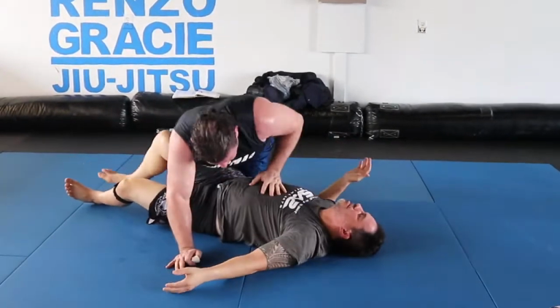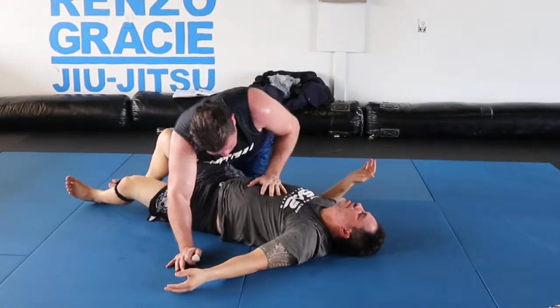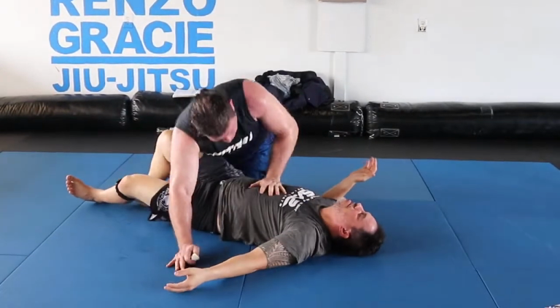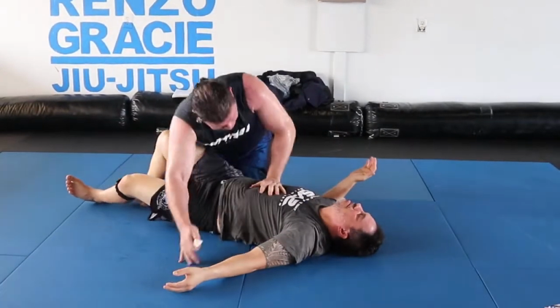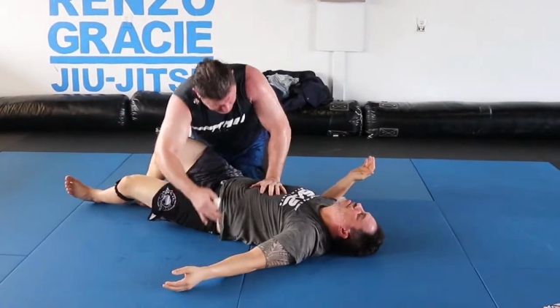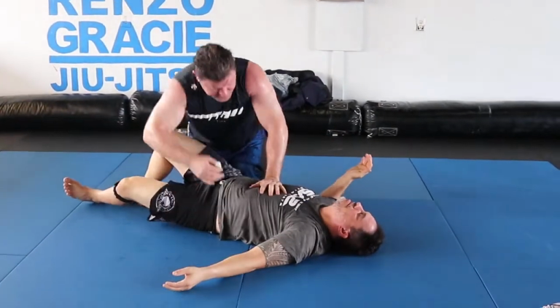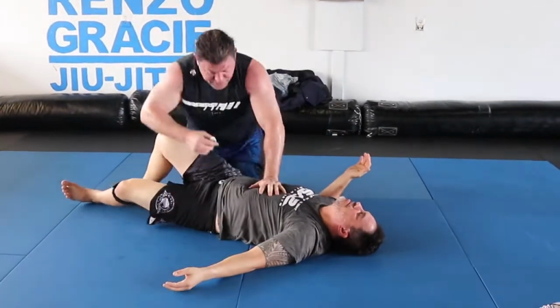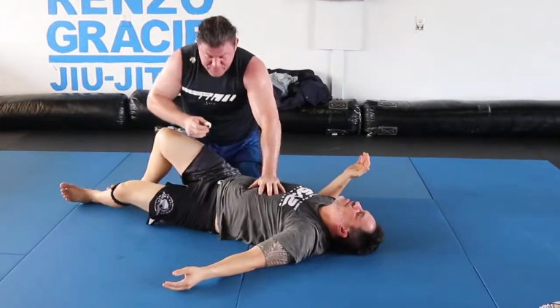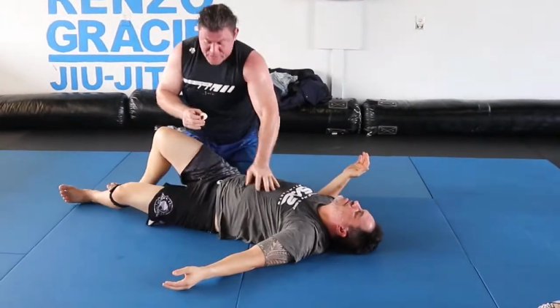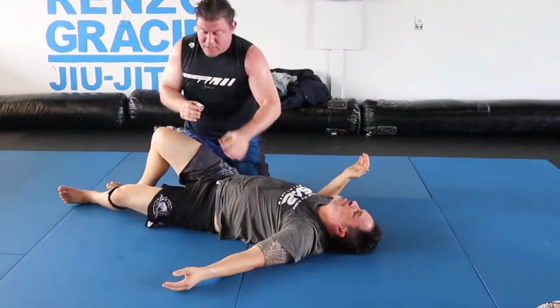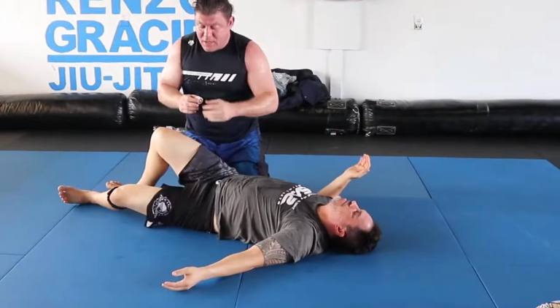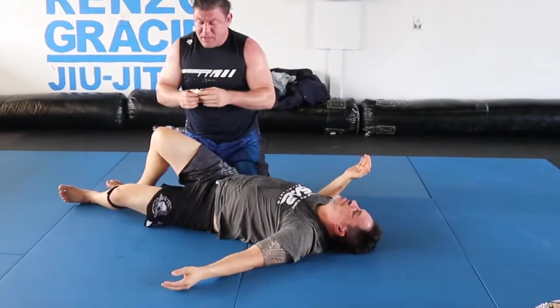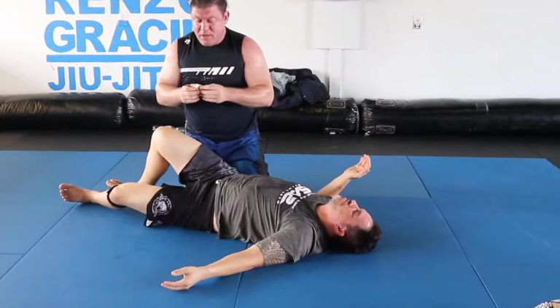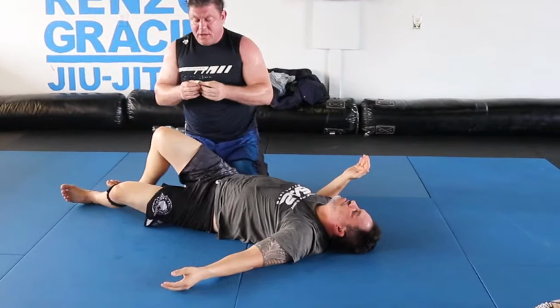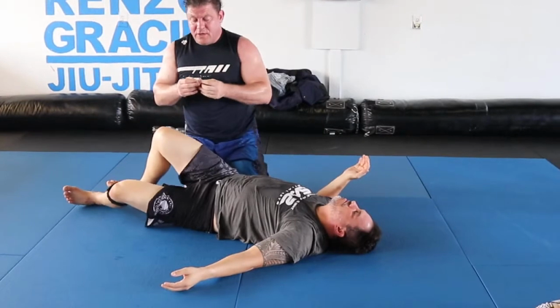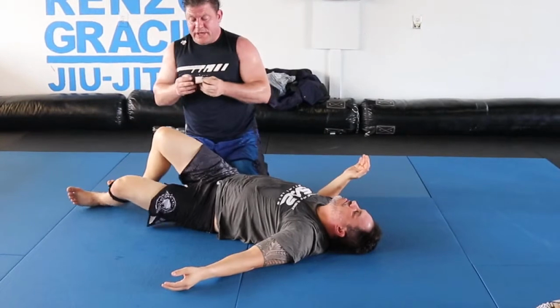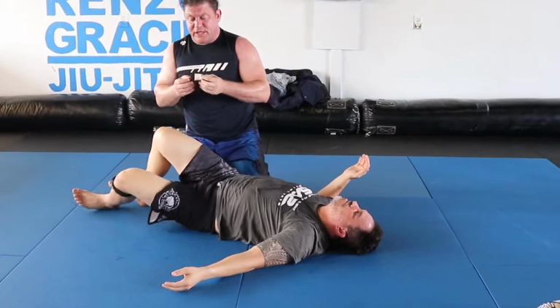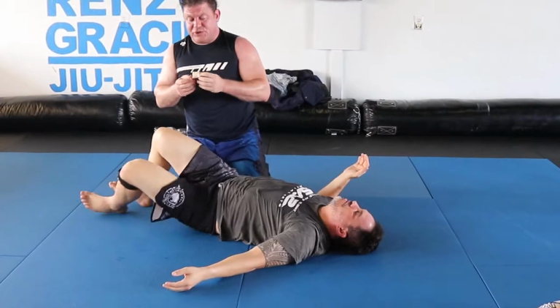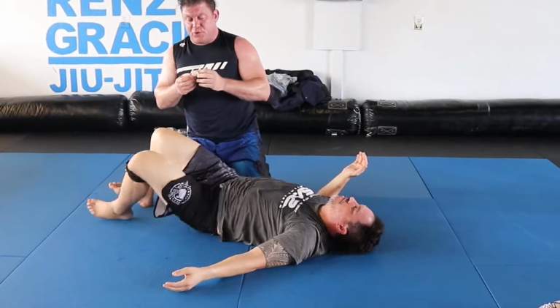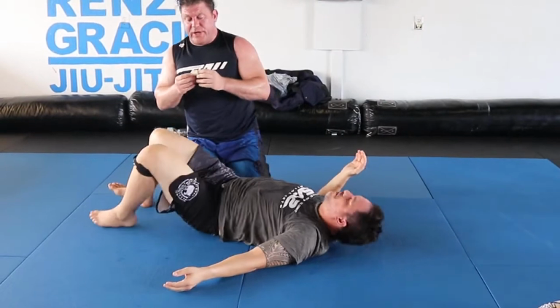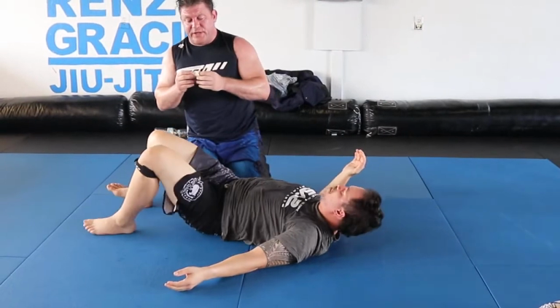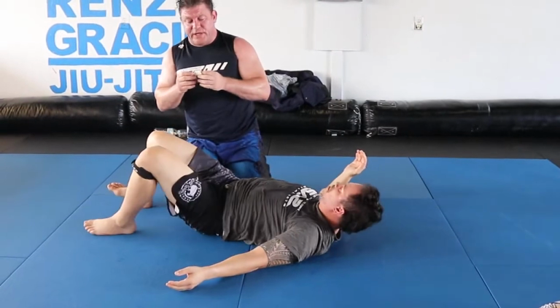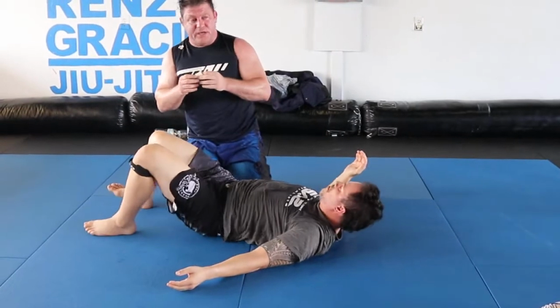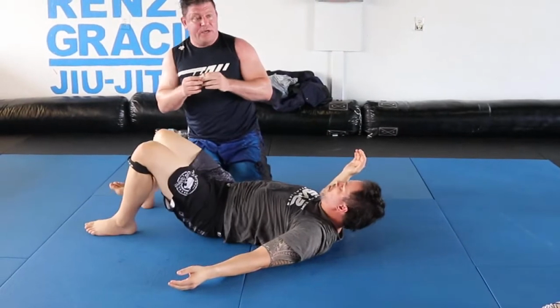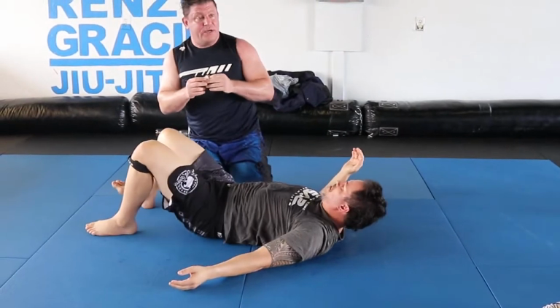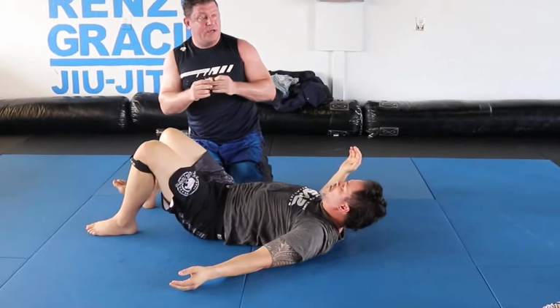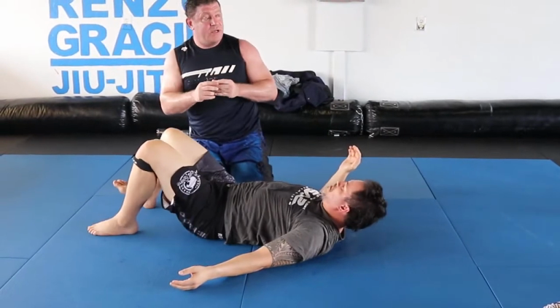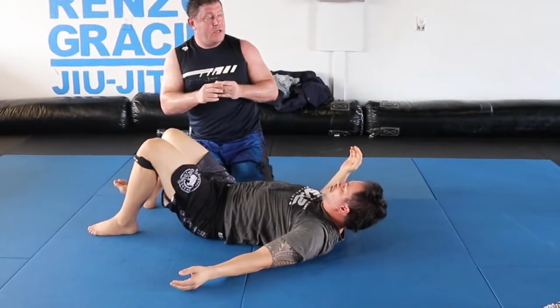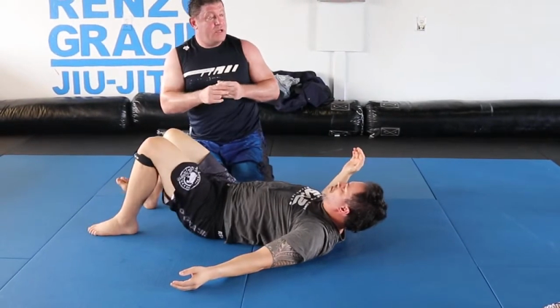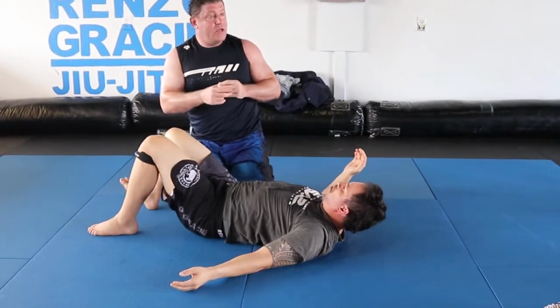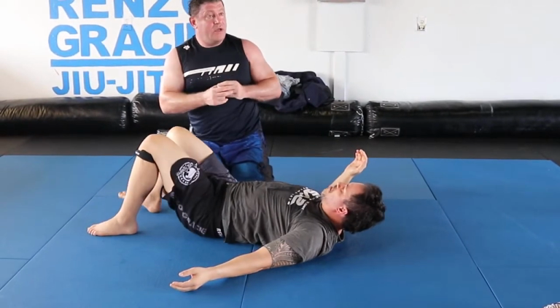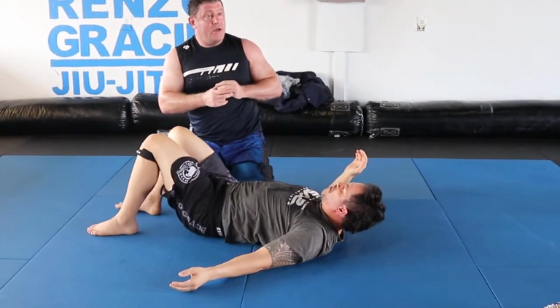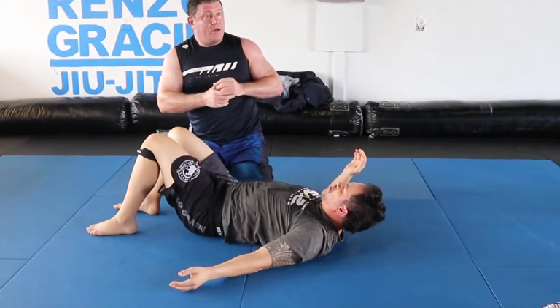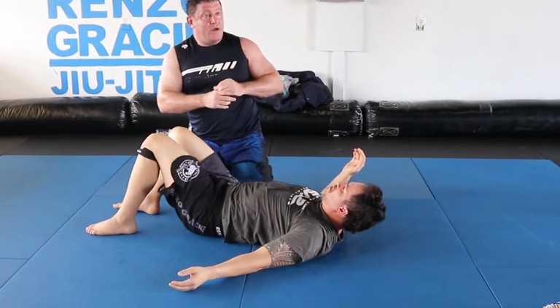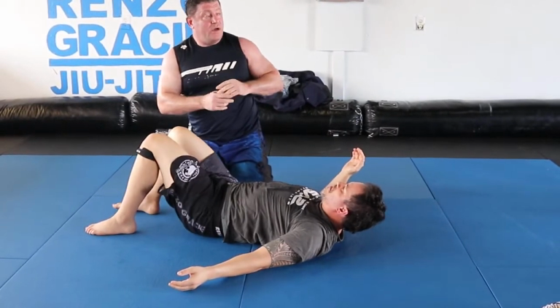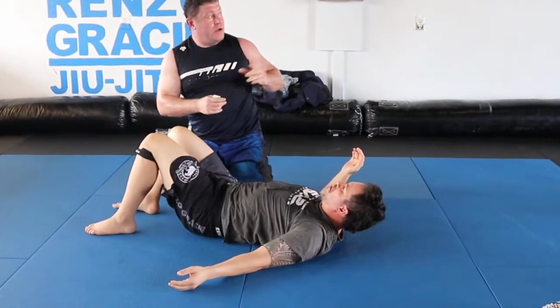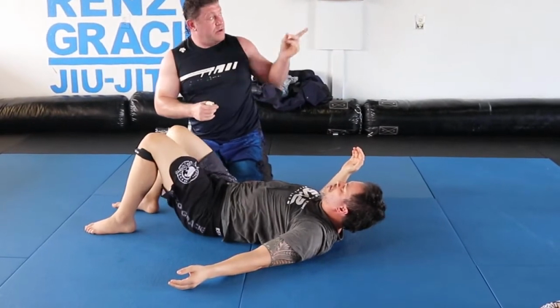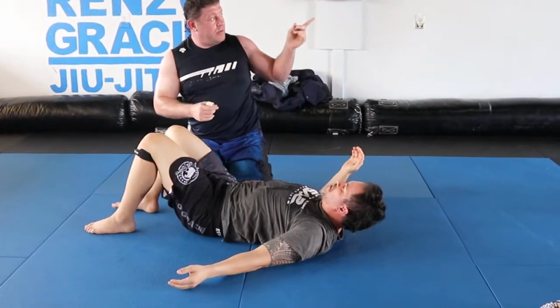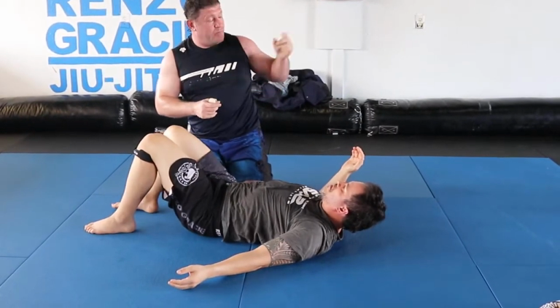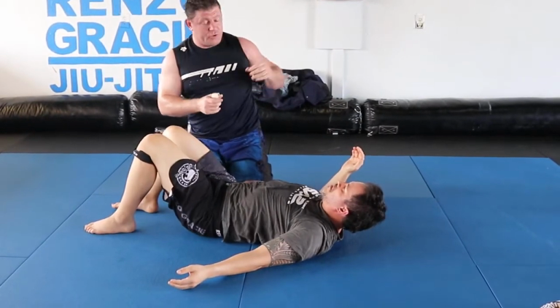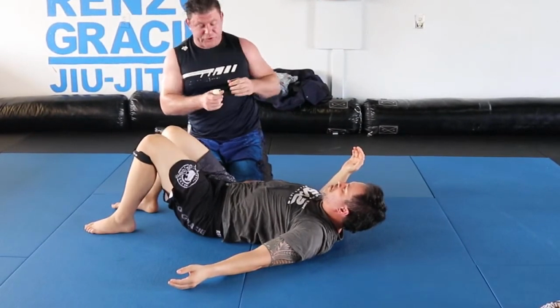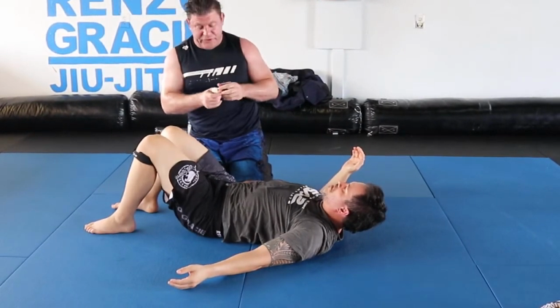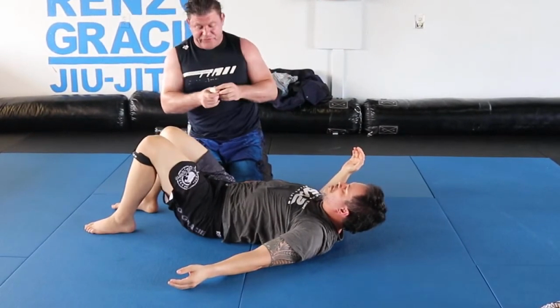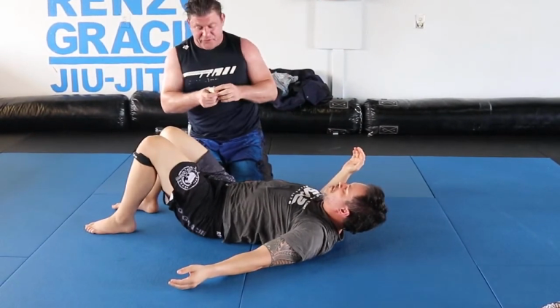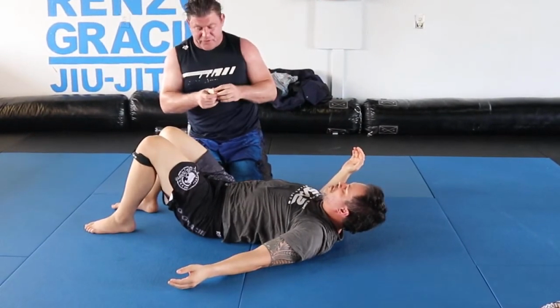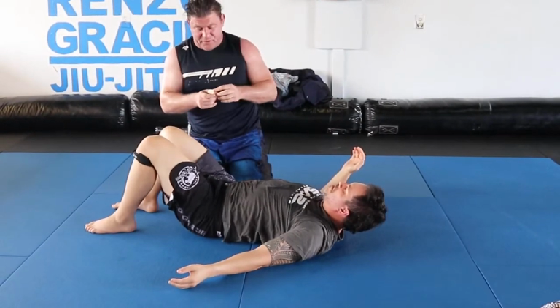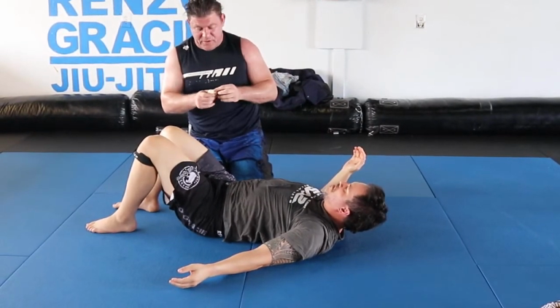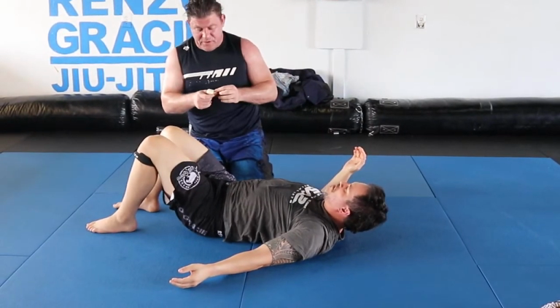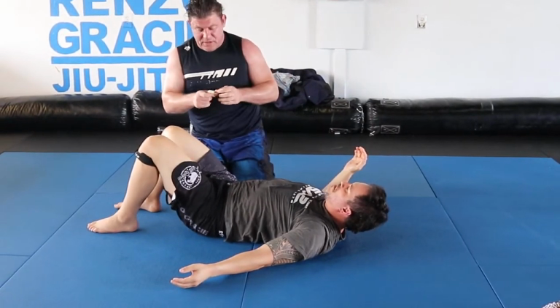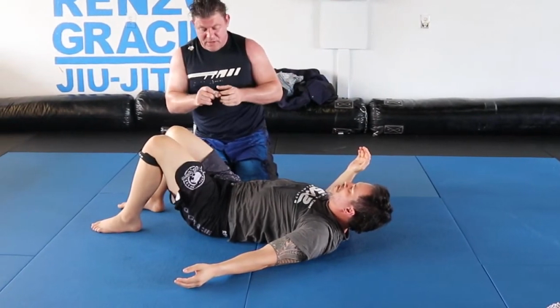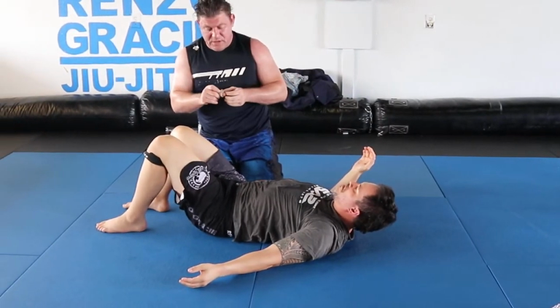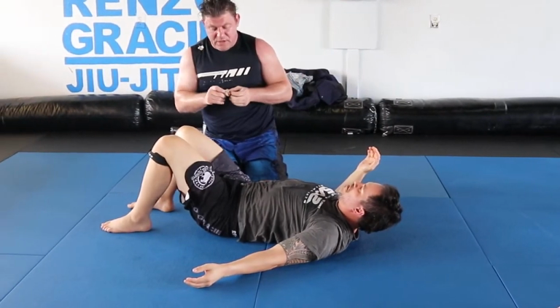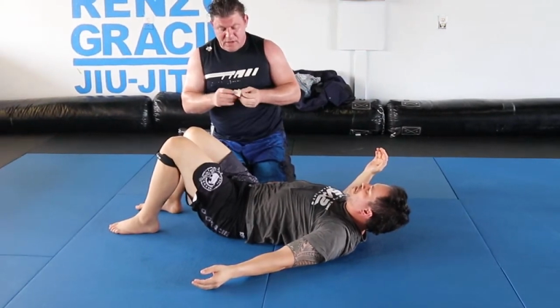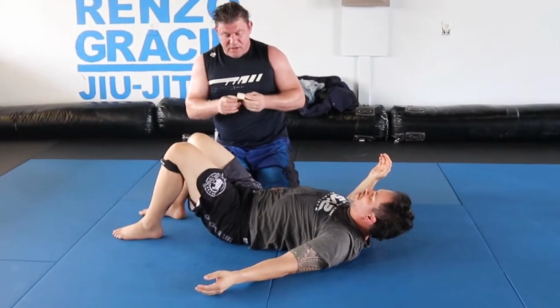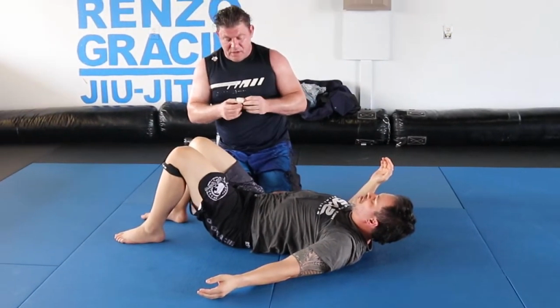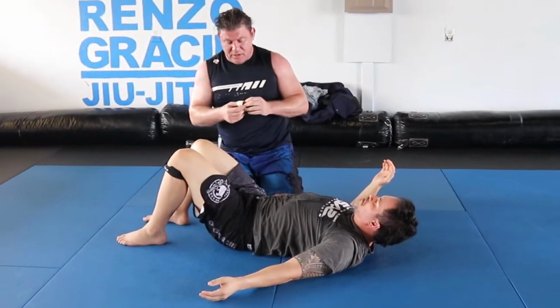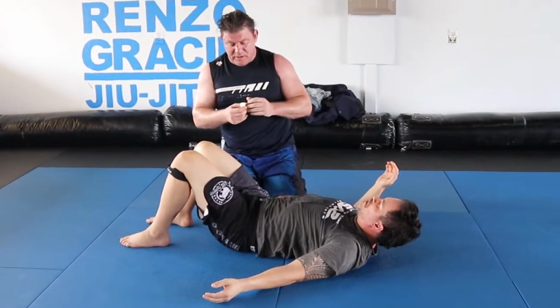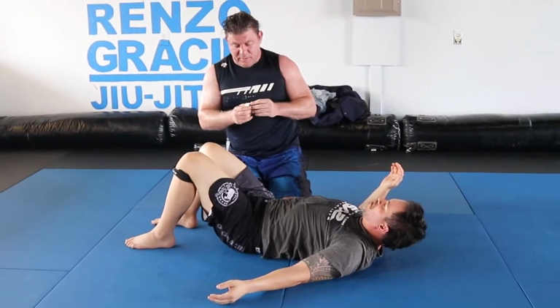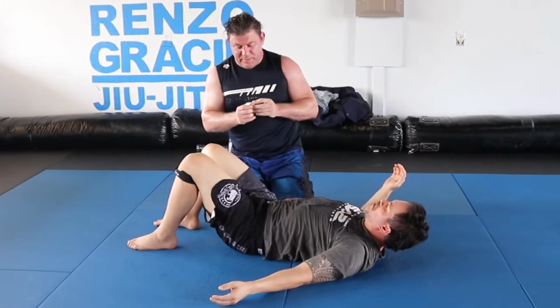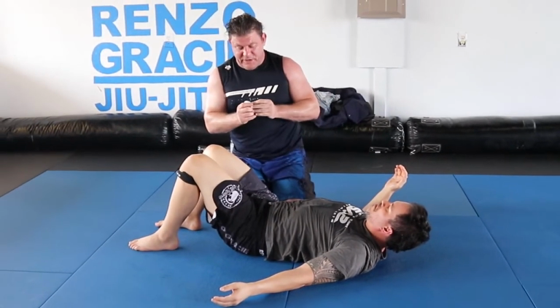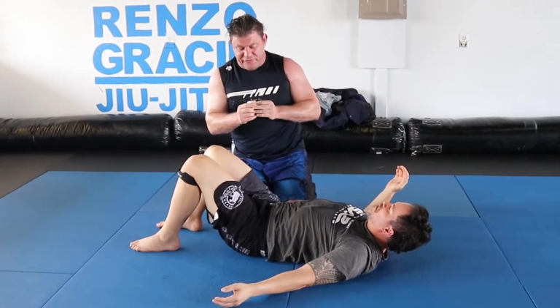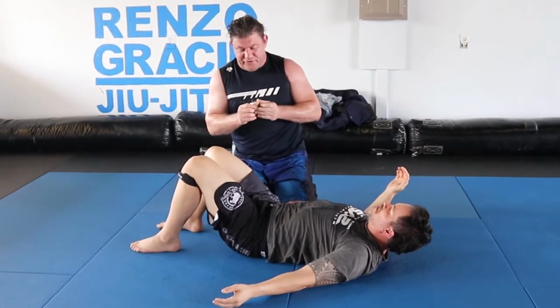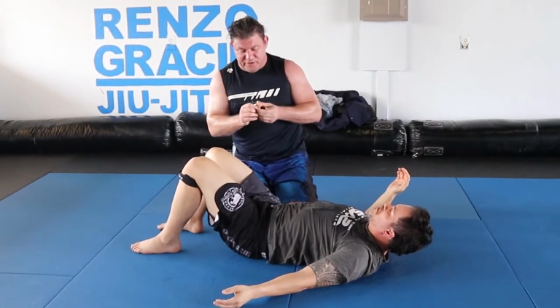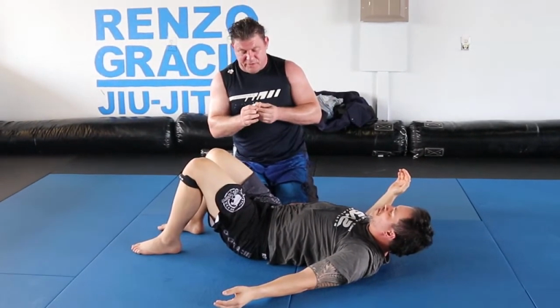So there's a hip lock — mostly for your MMA fighter.